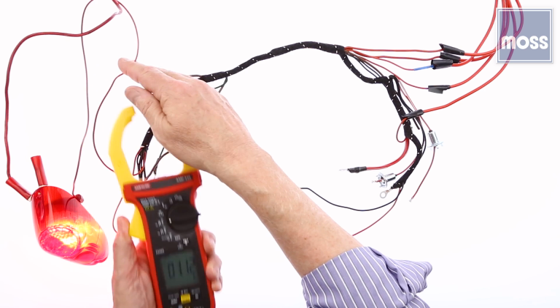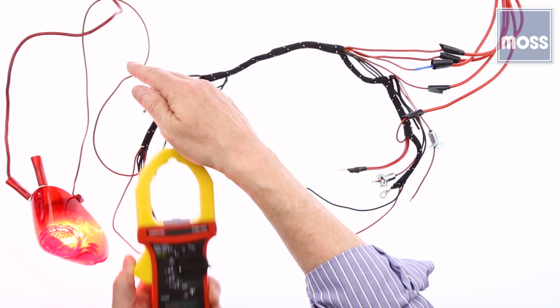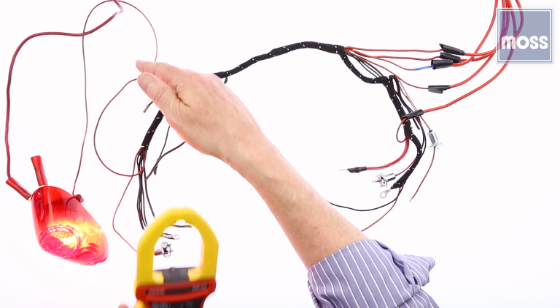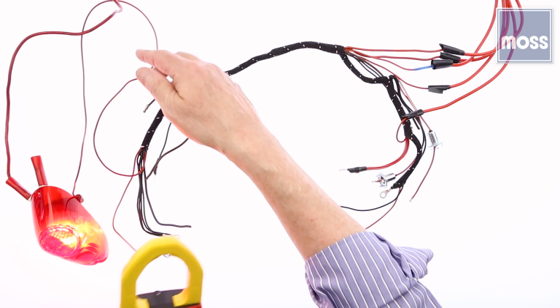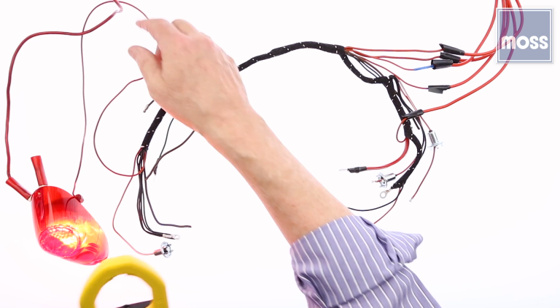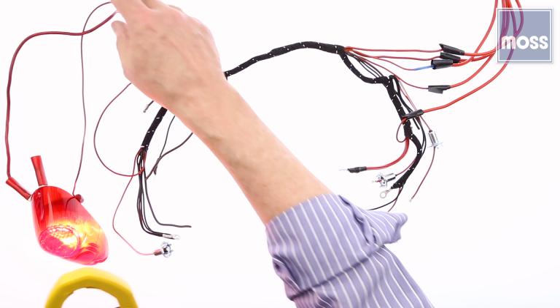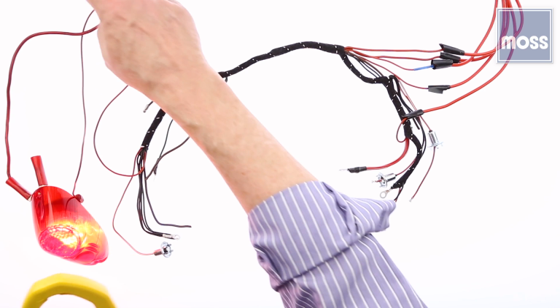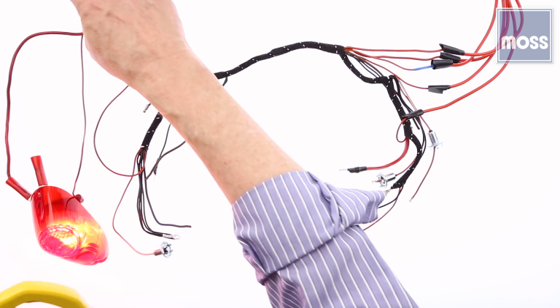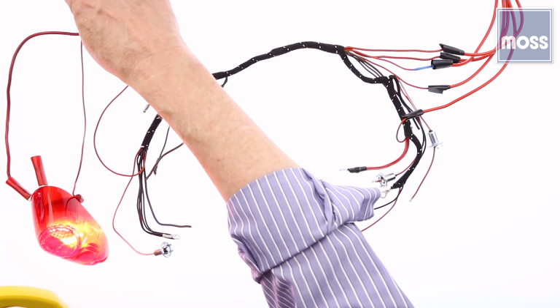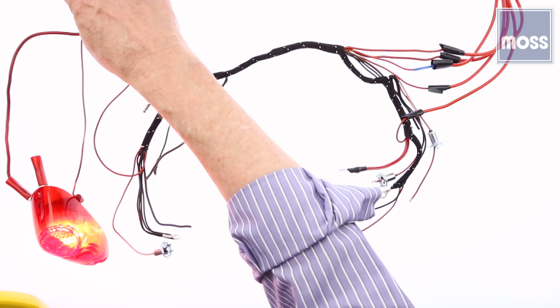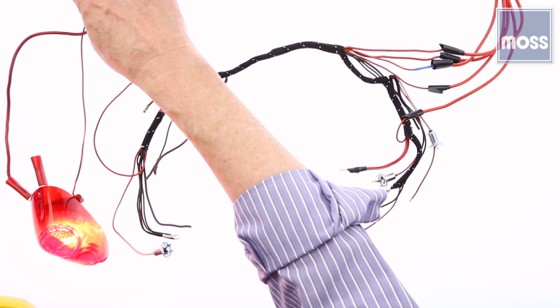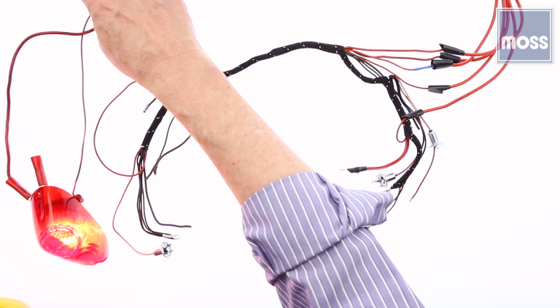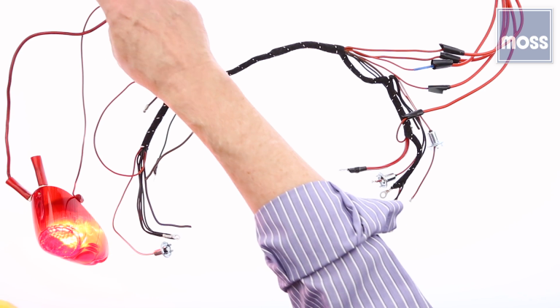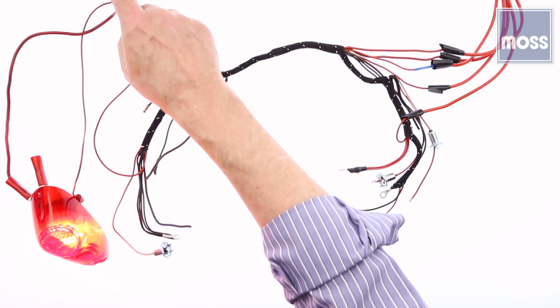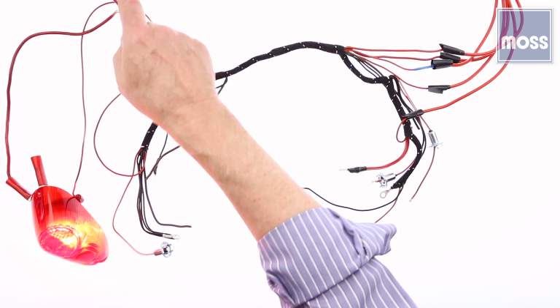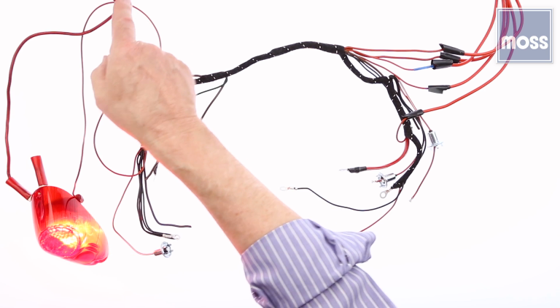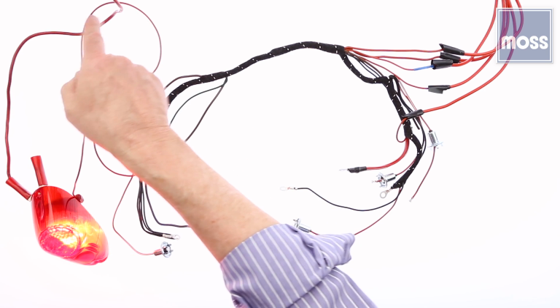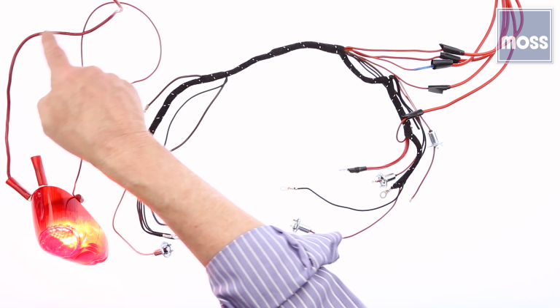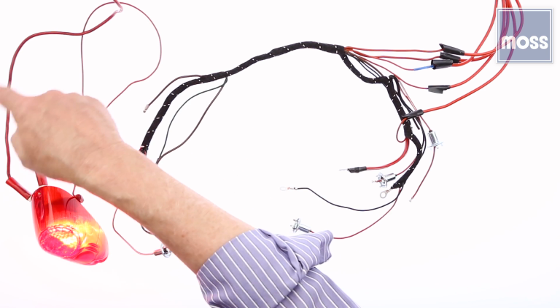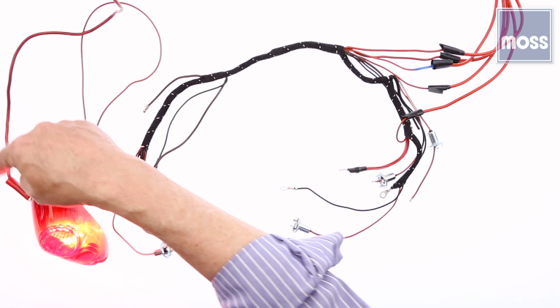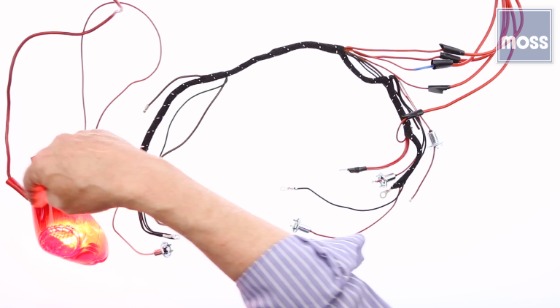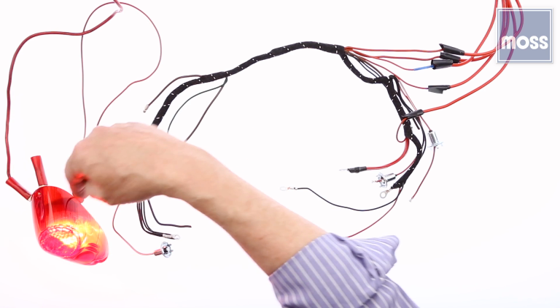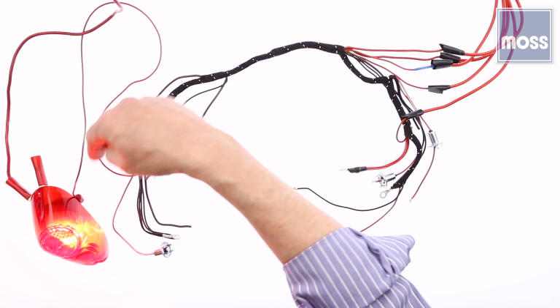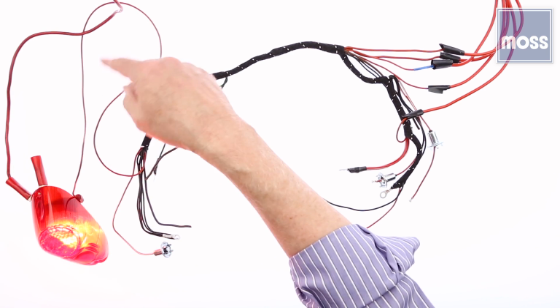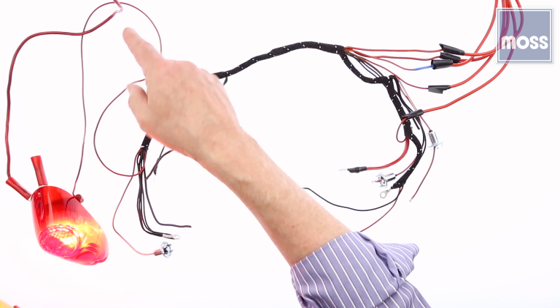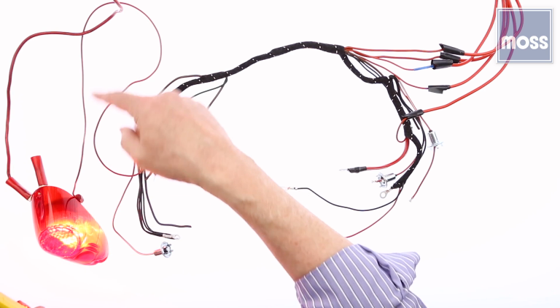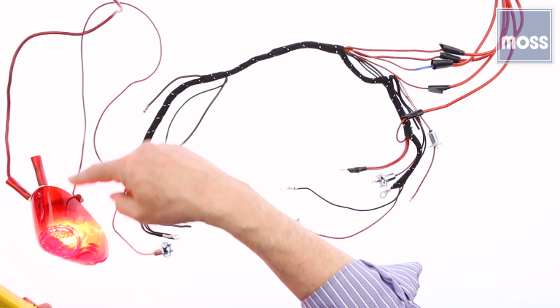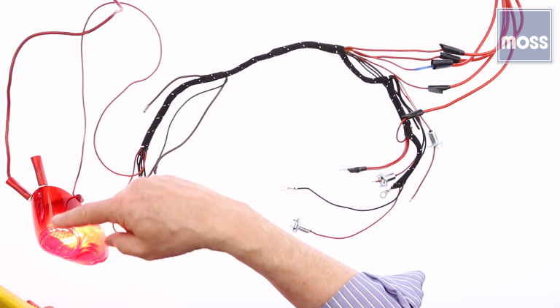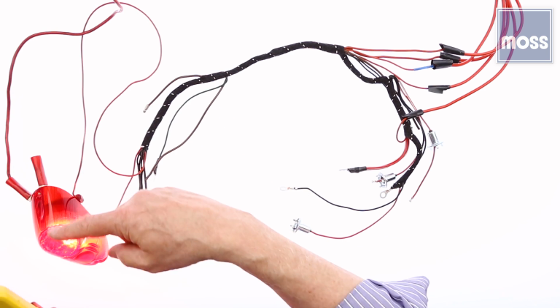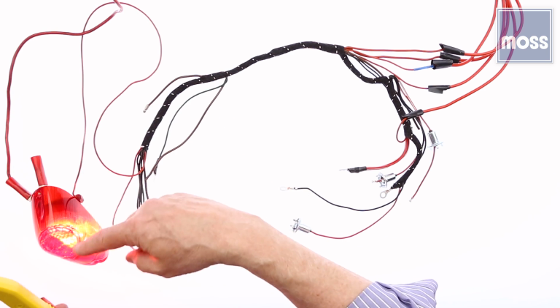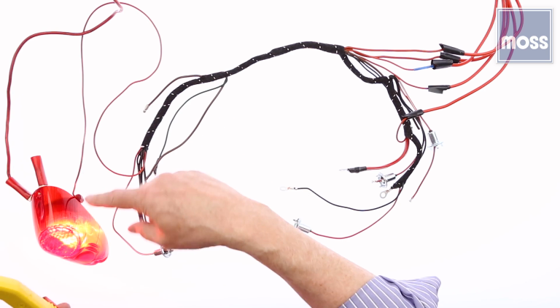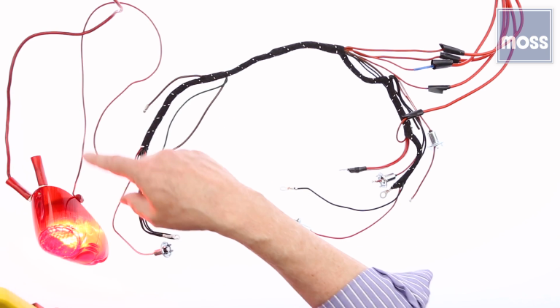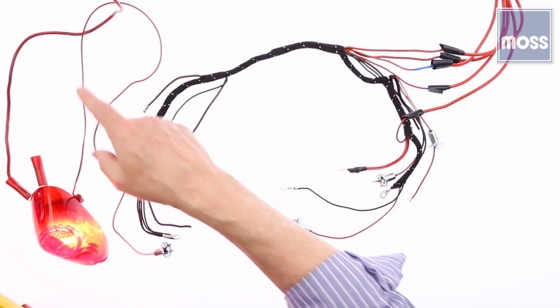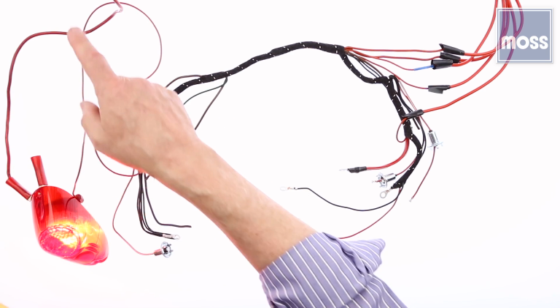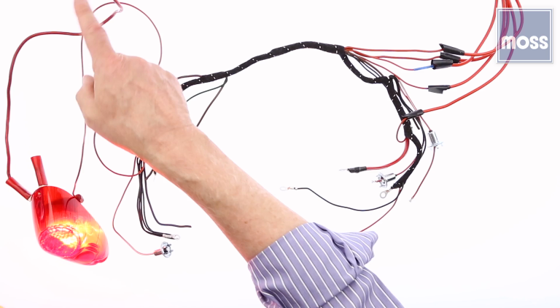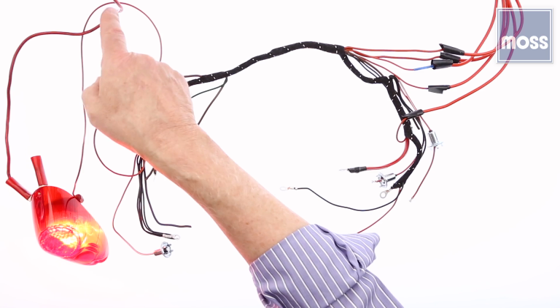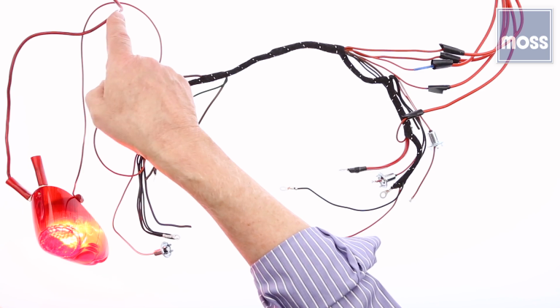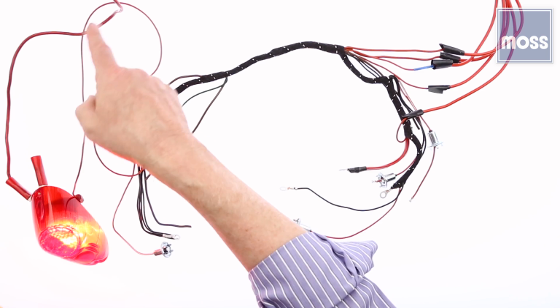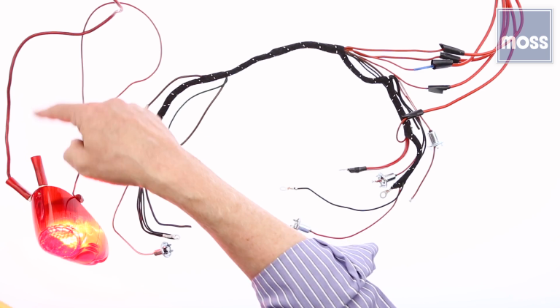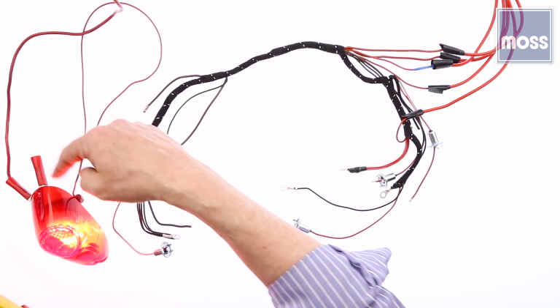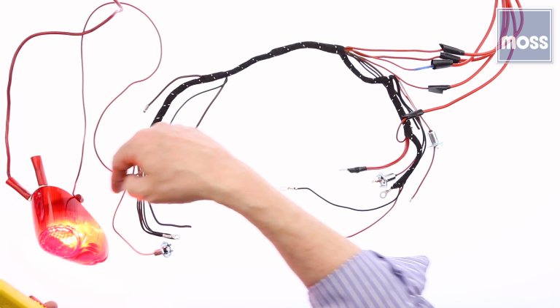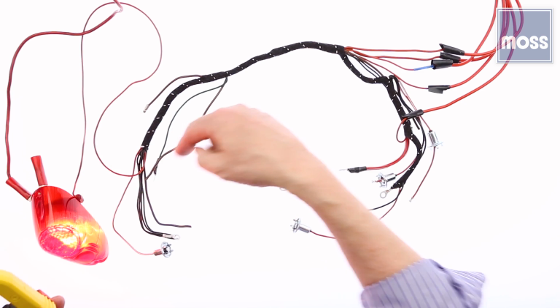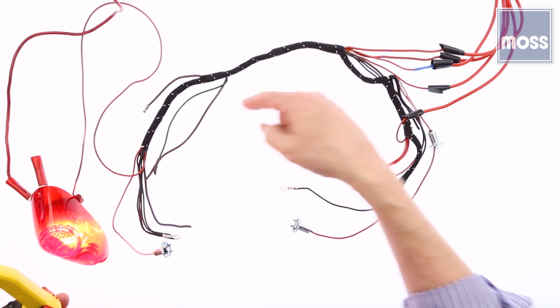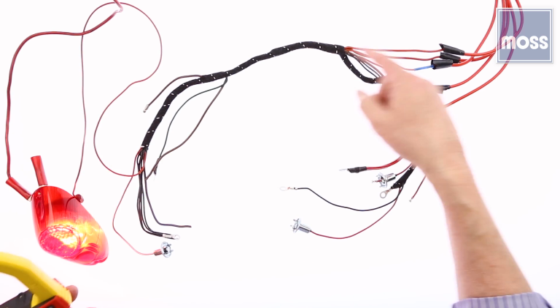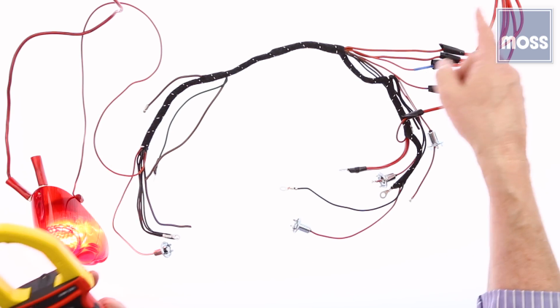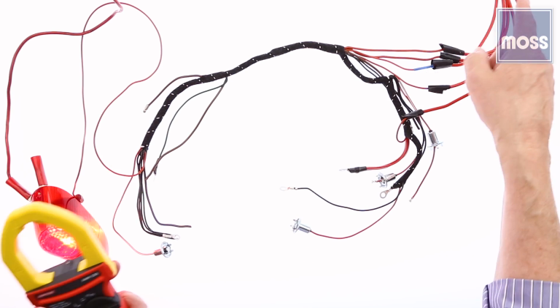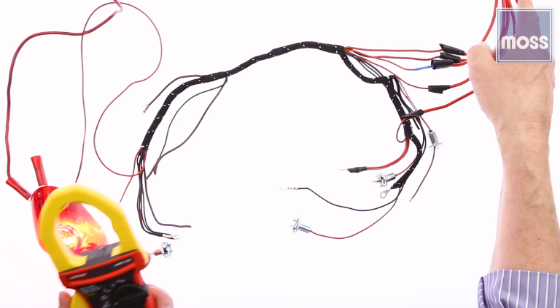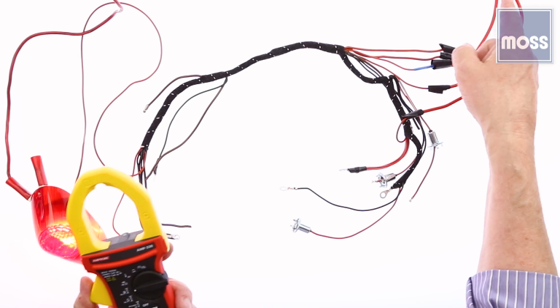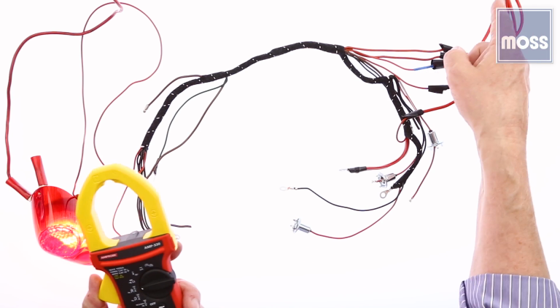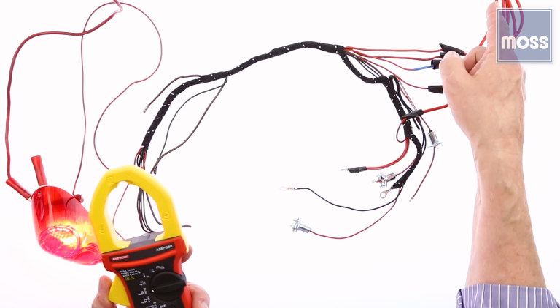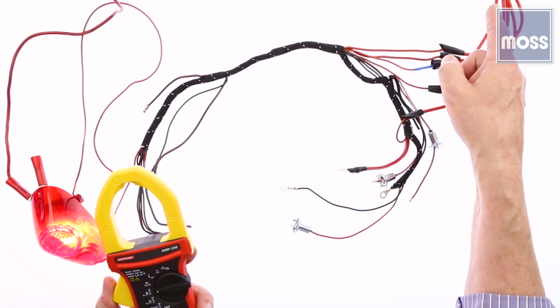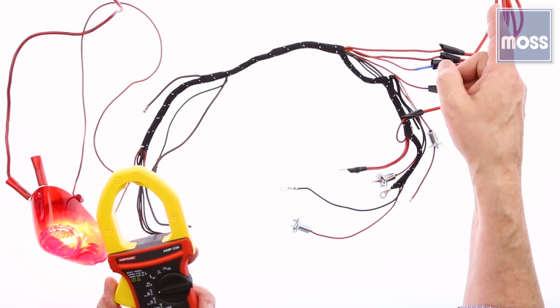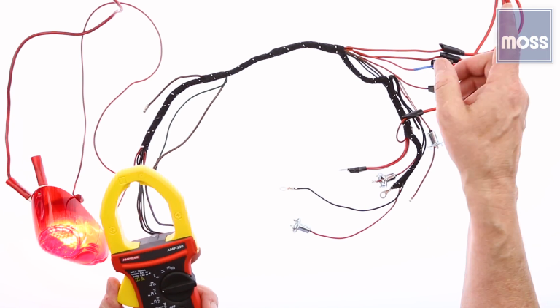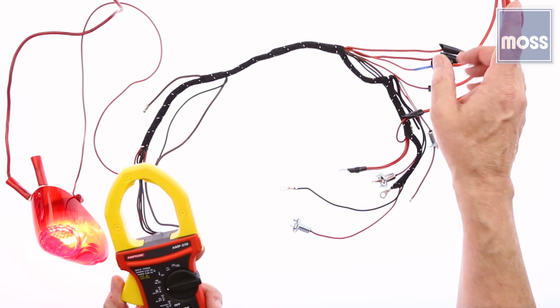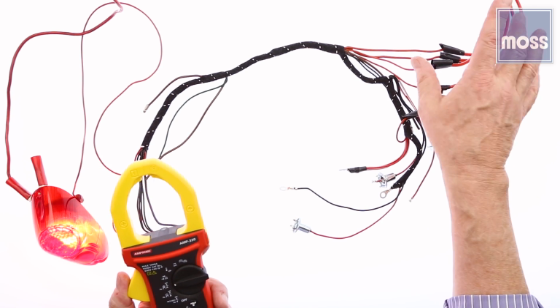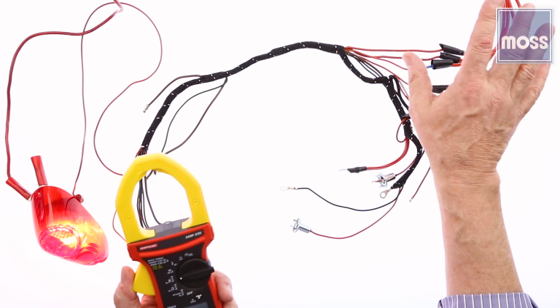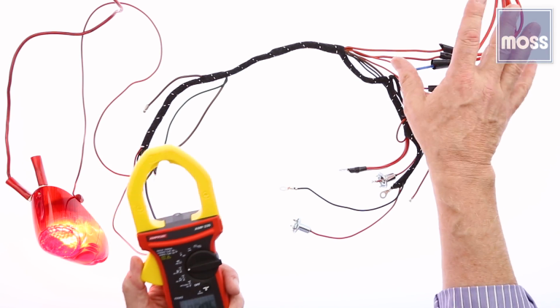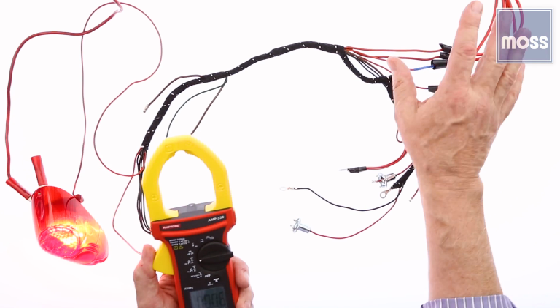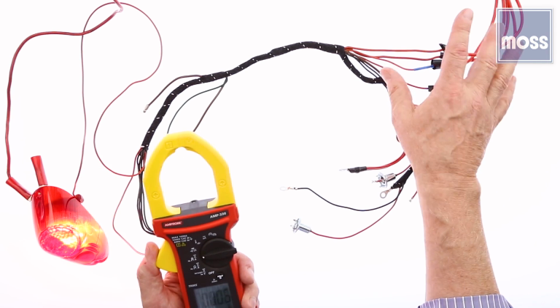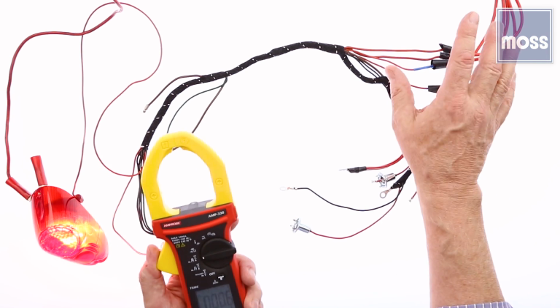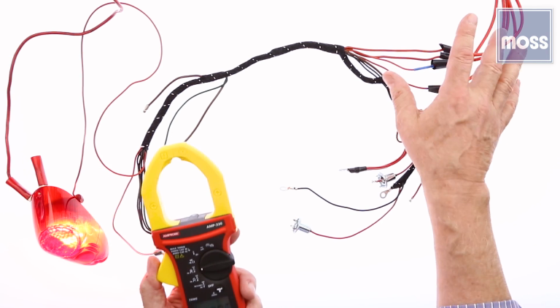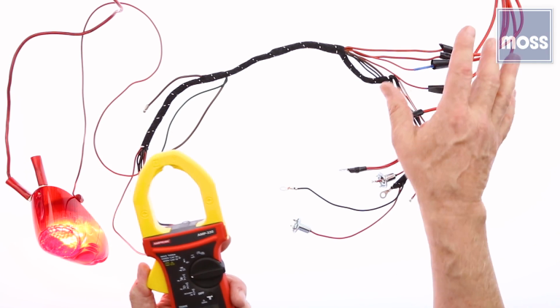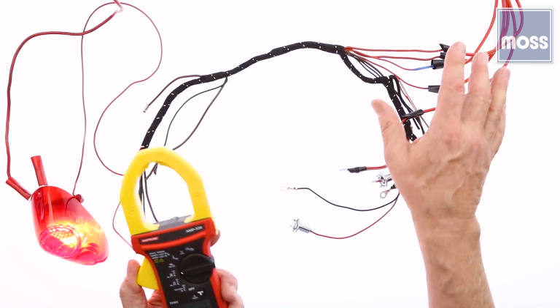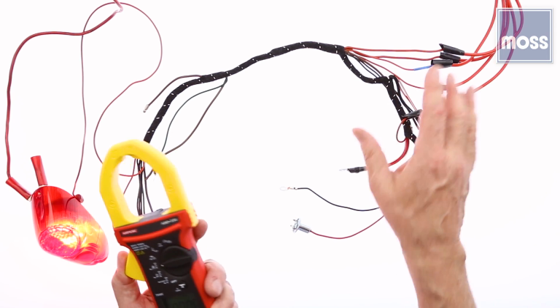The electric current flowing through will be the exact same from the very beginning all the way to the short. It will not change.